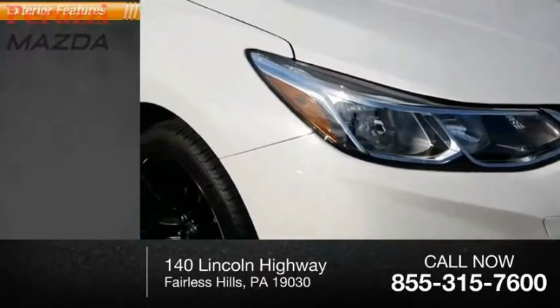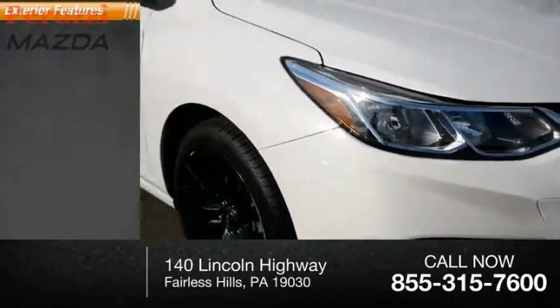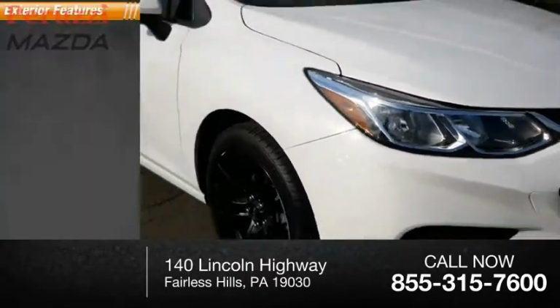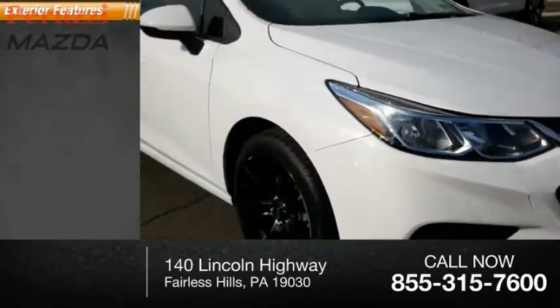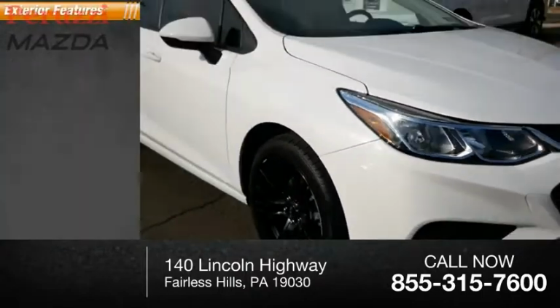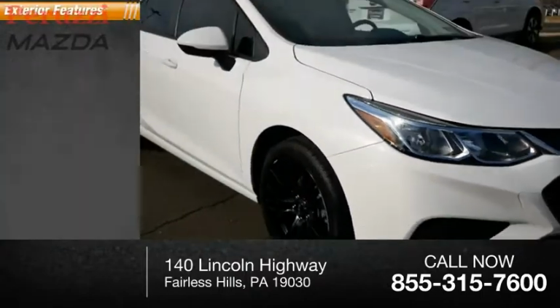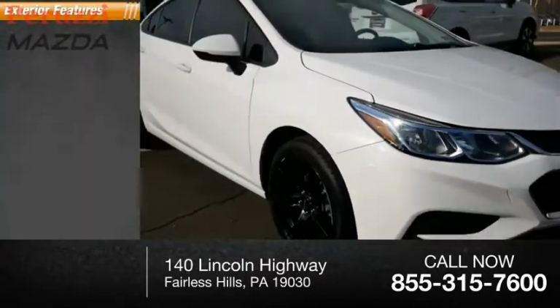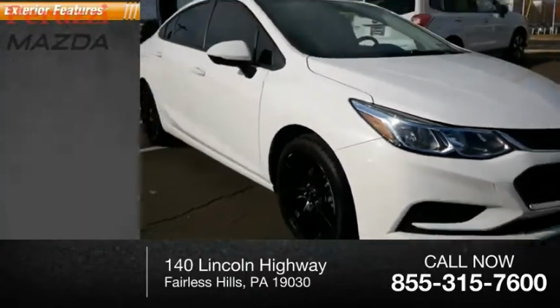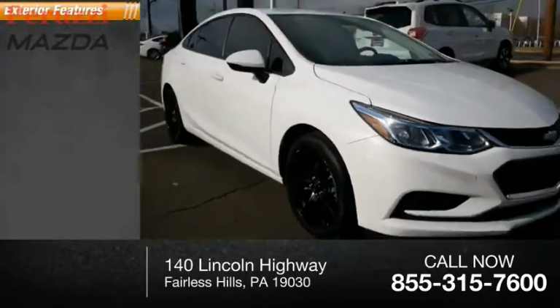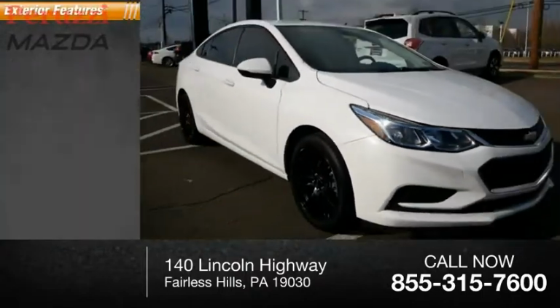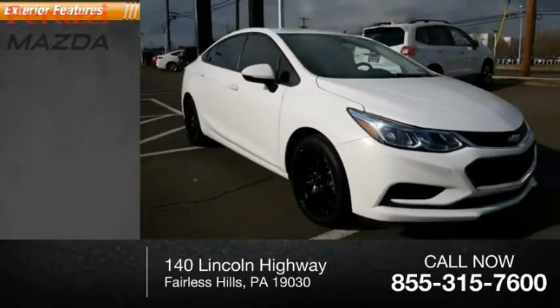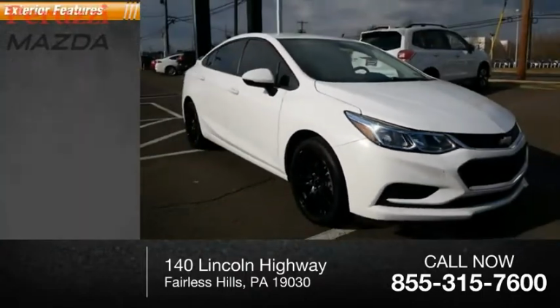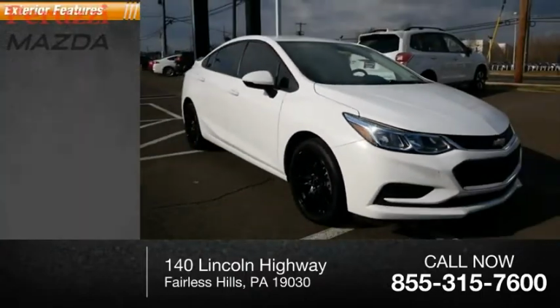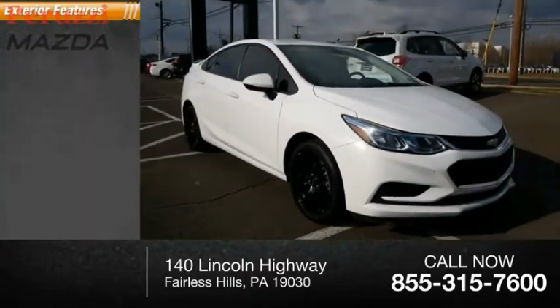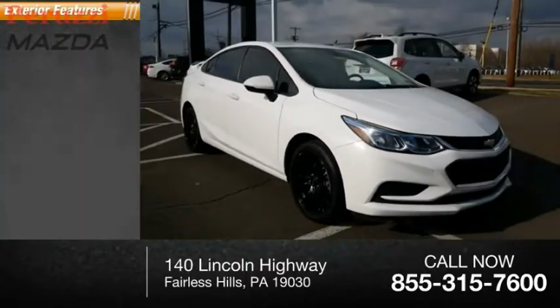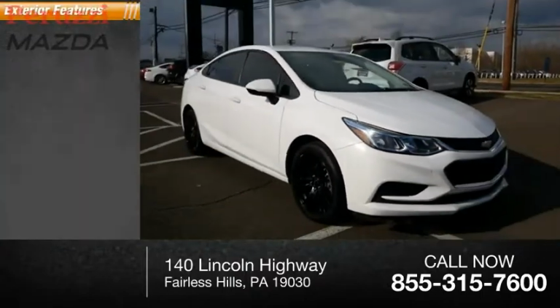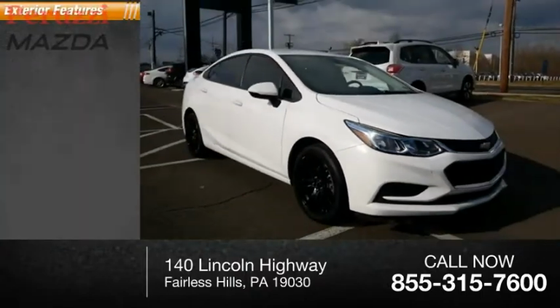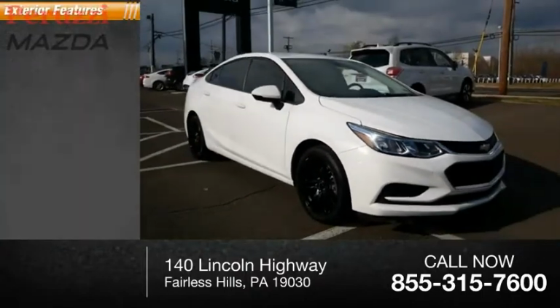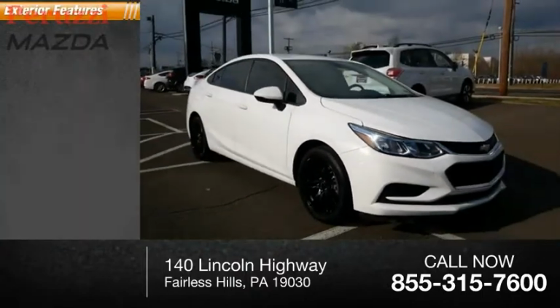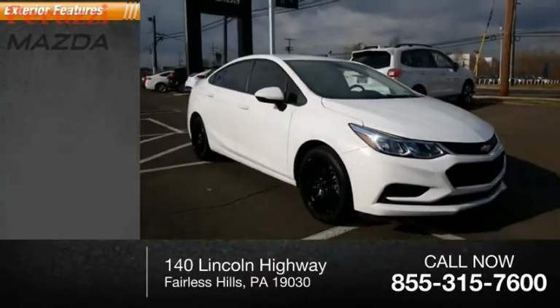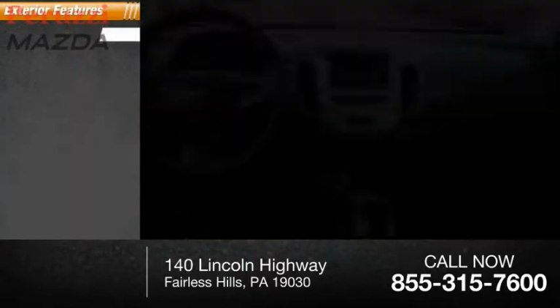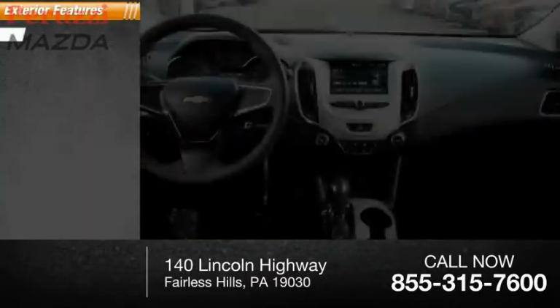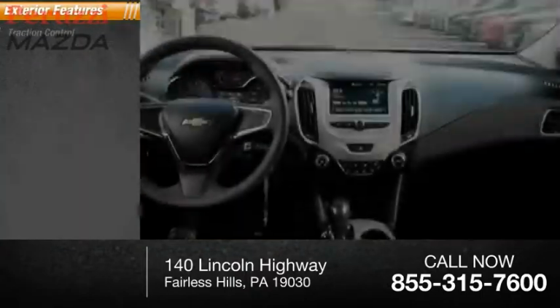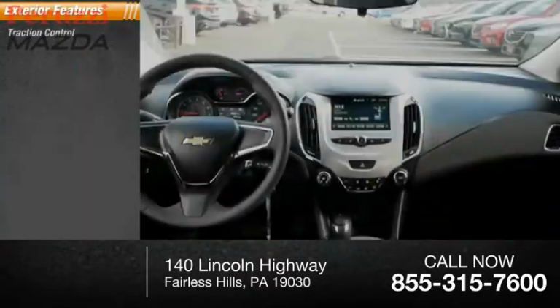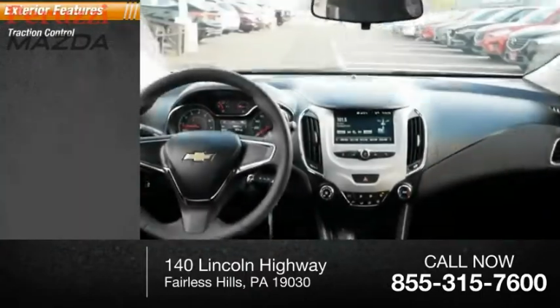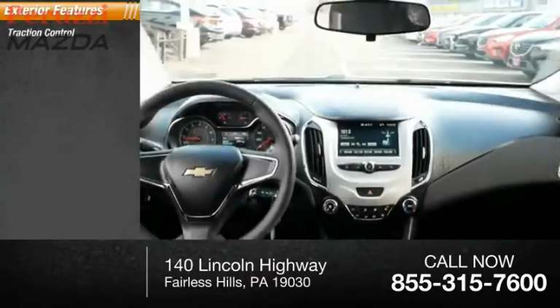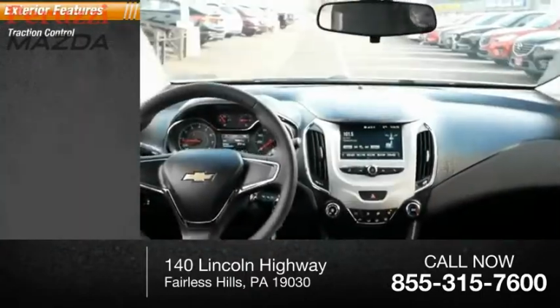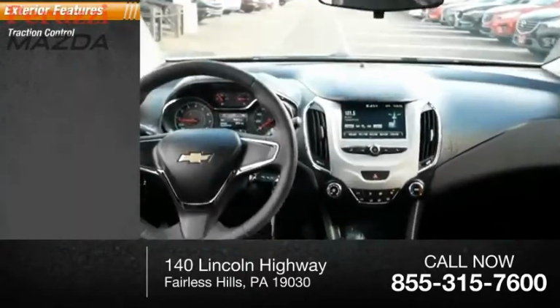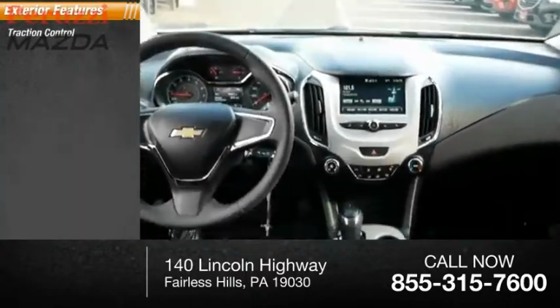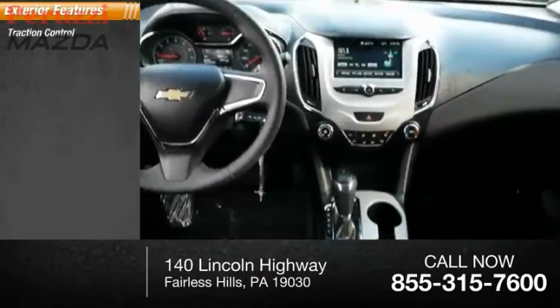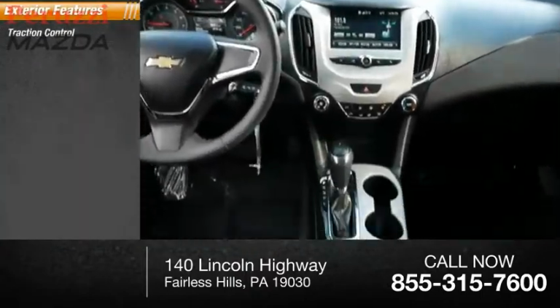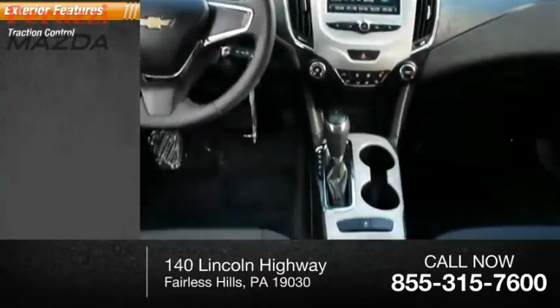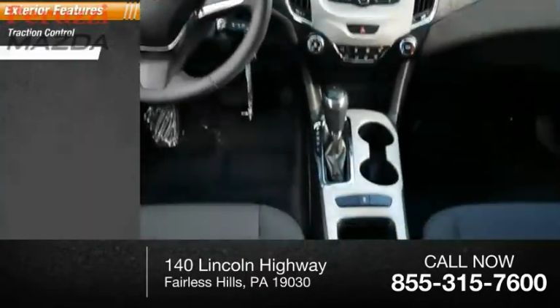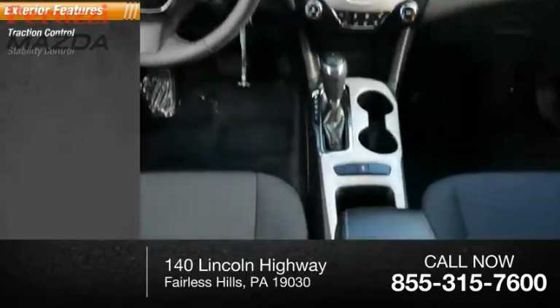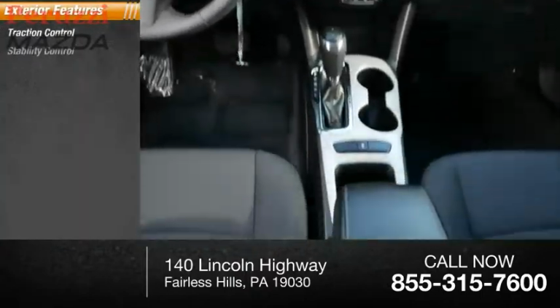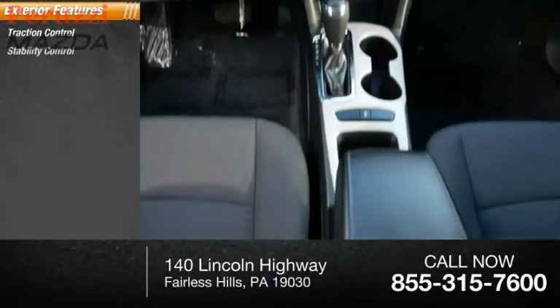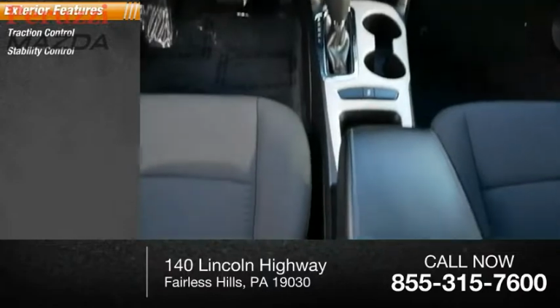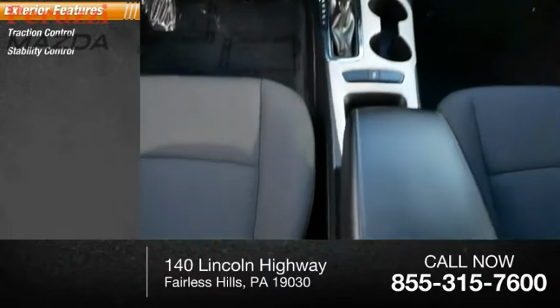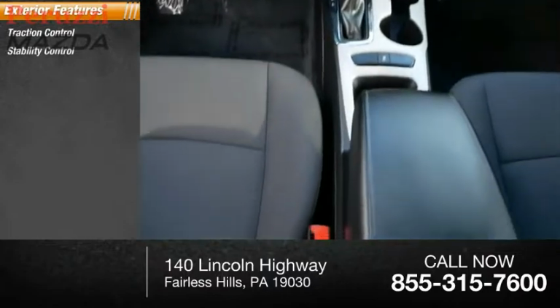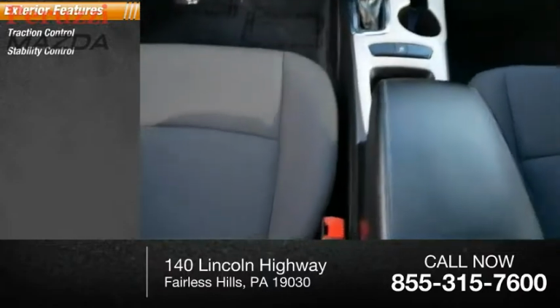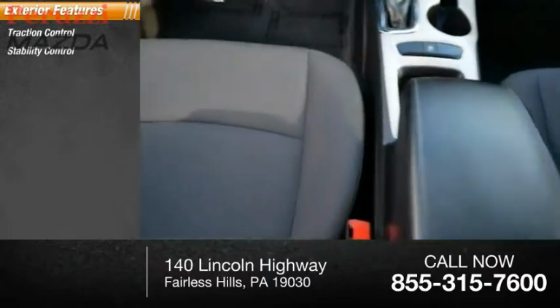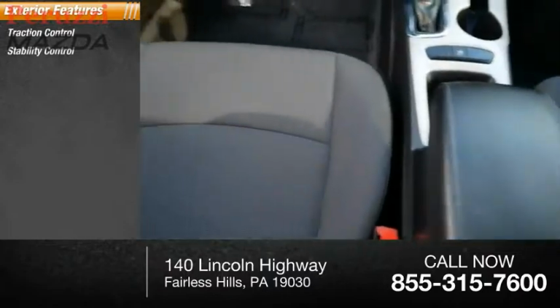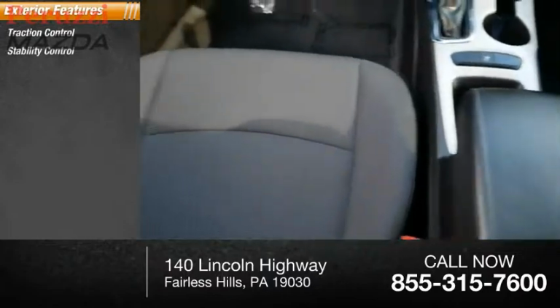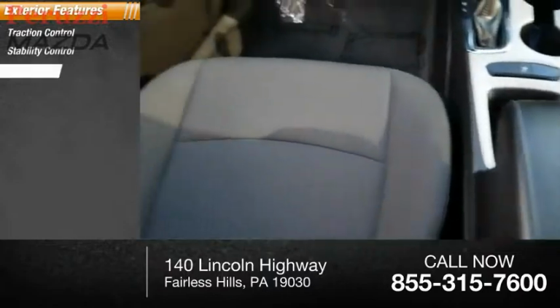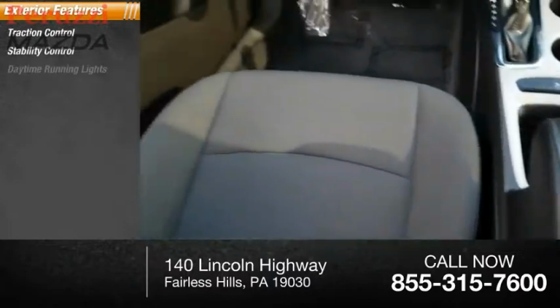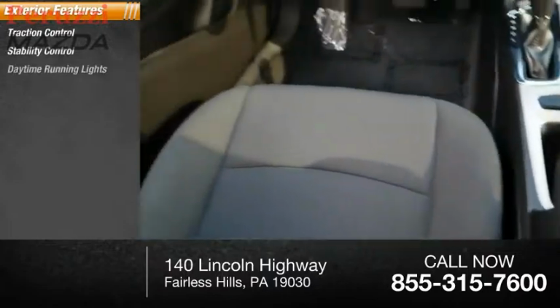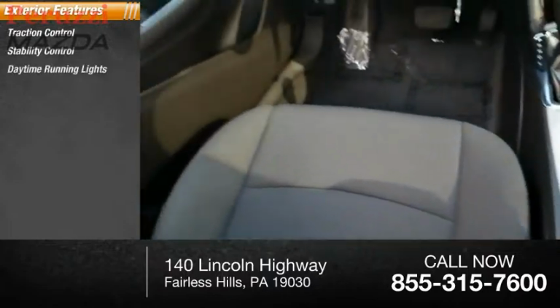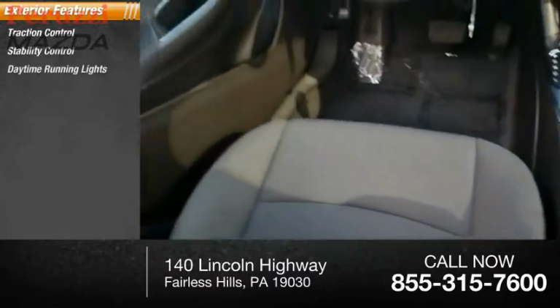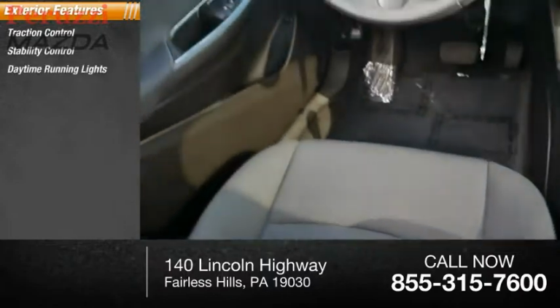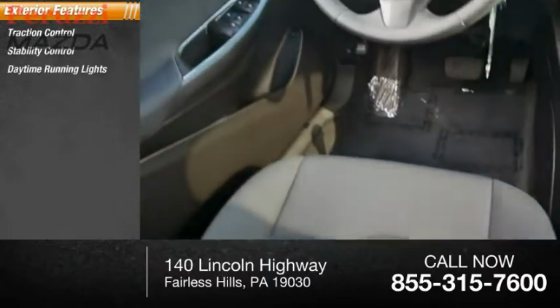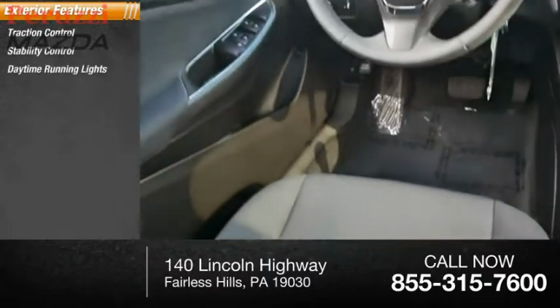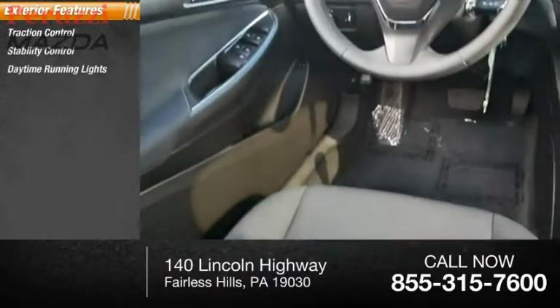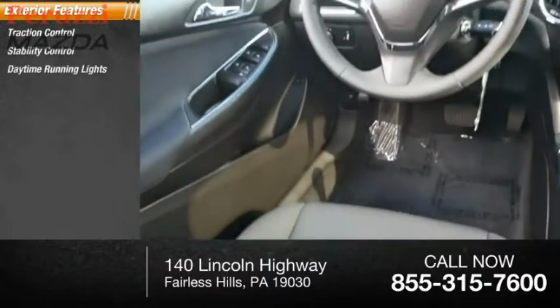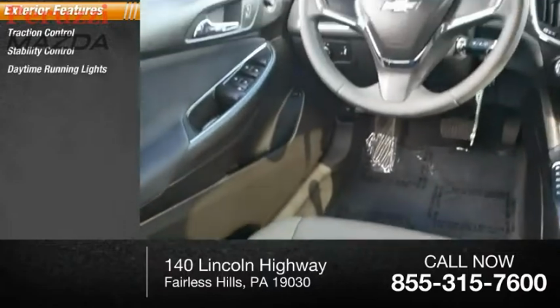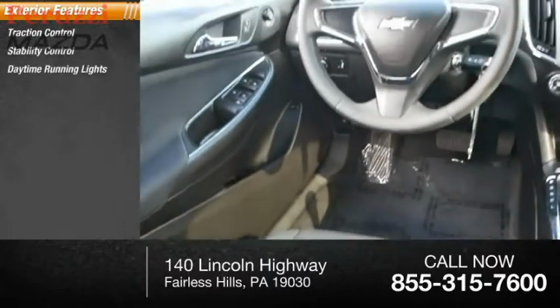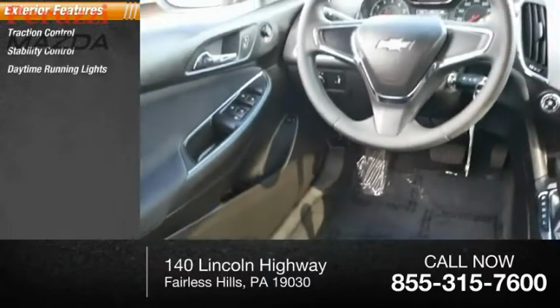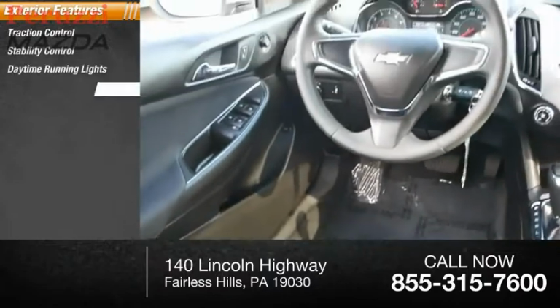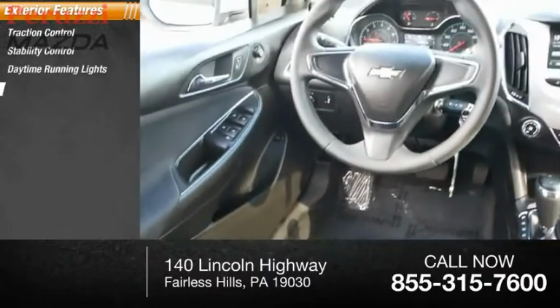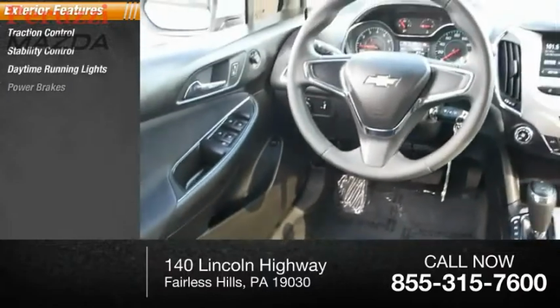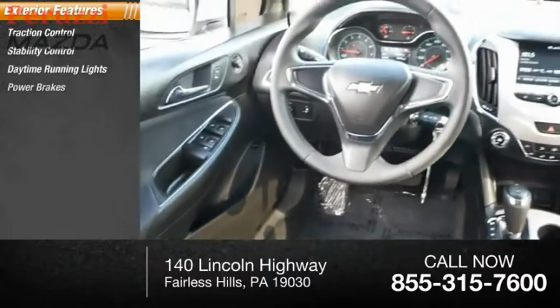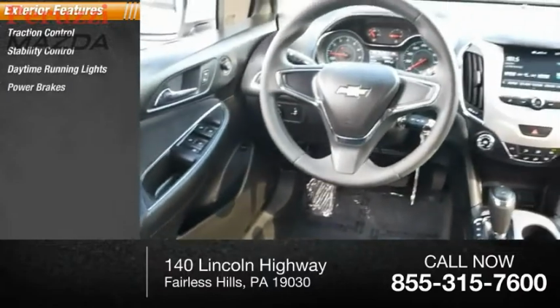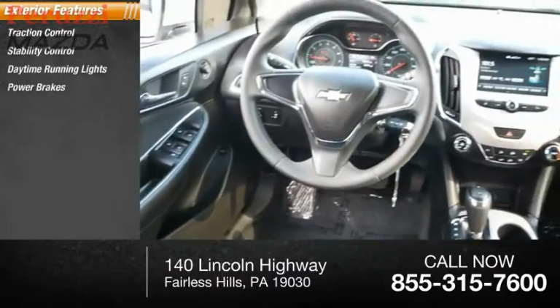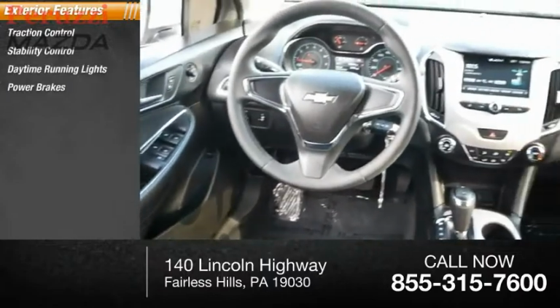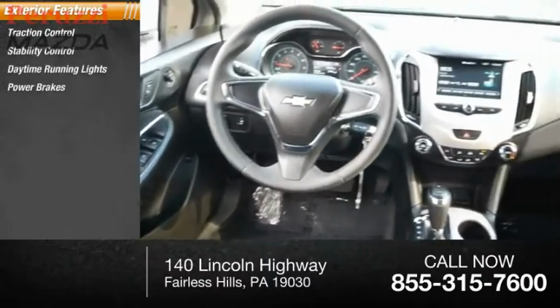Here are some of this vehicle's great options: traction control, stability control, daytime running lights, and power brakes.